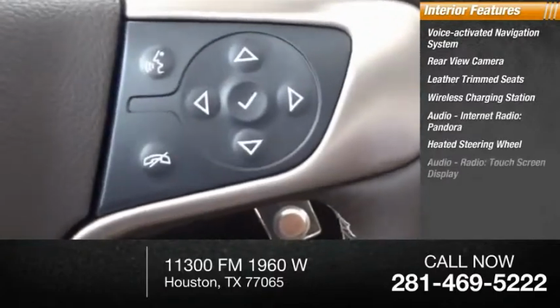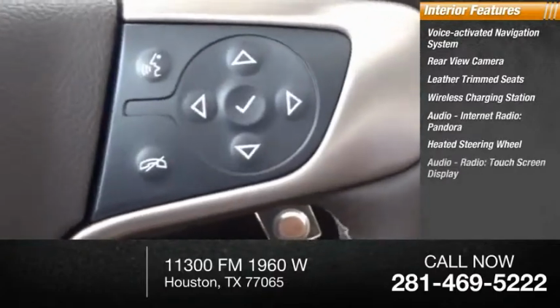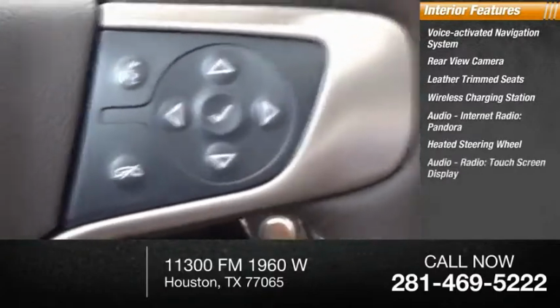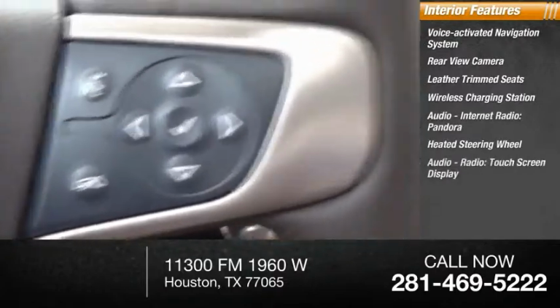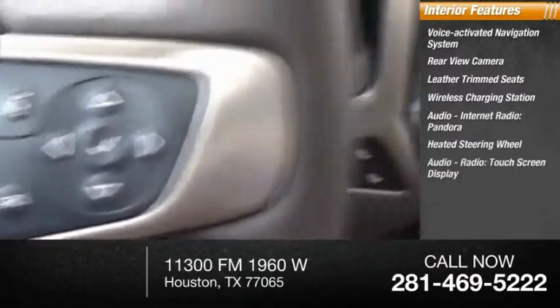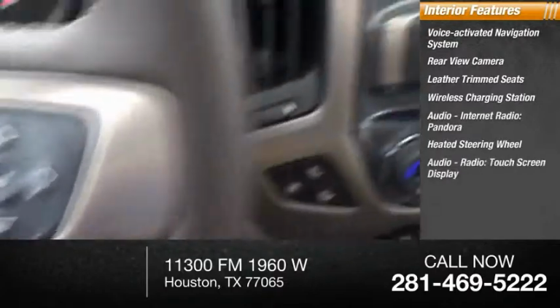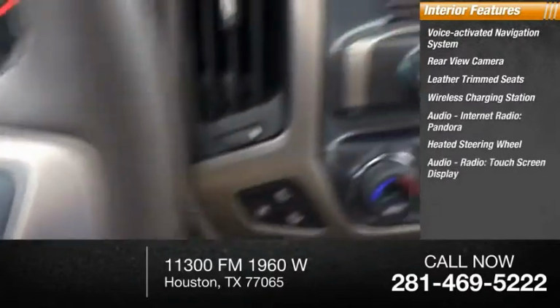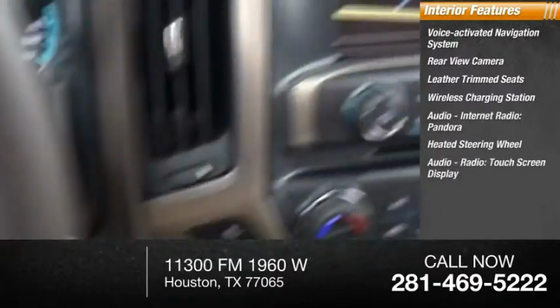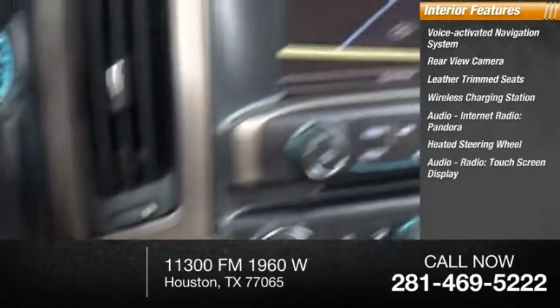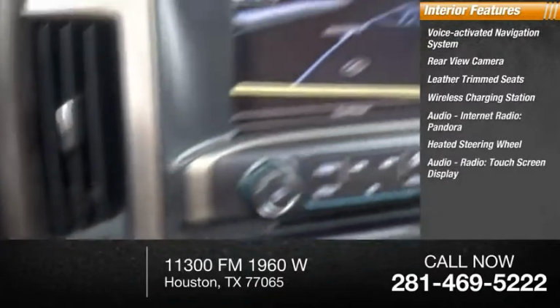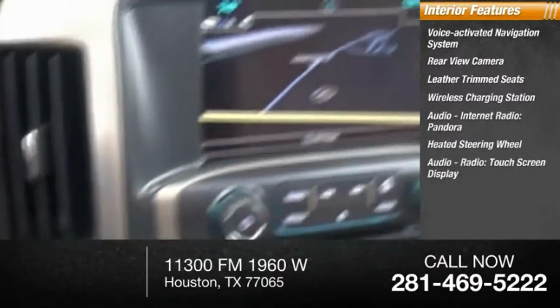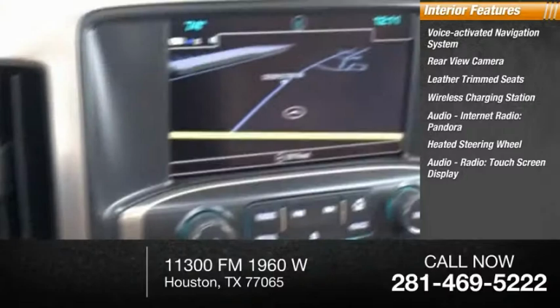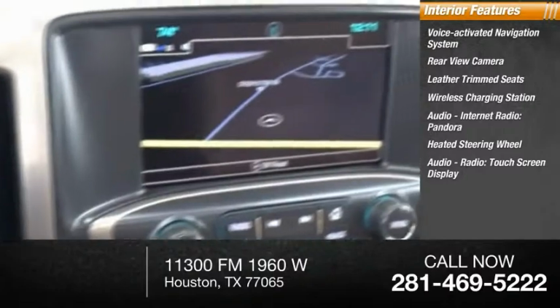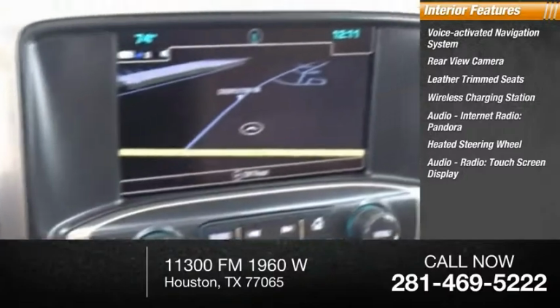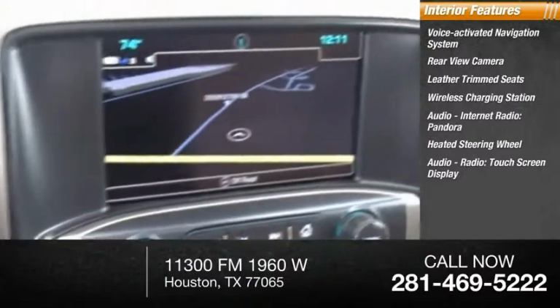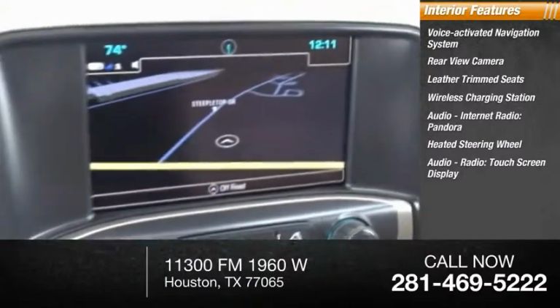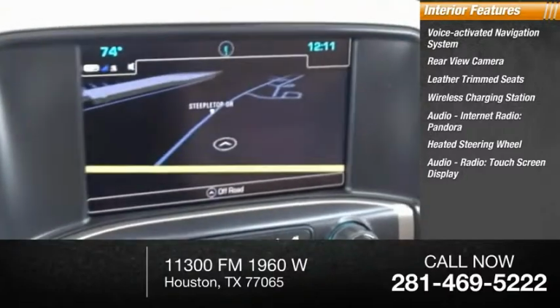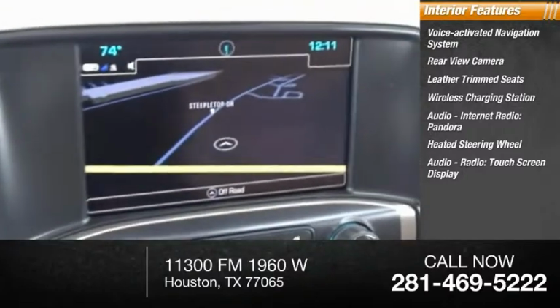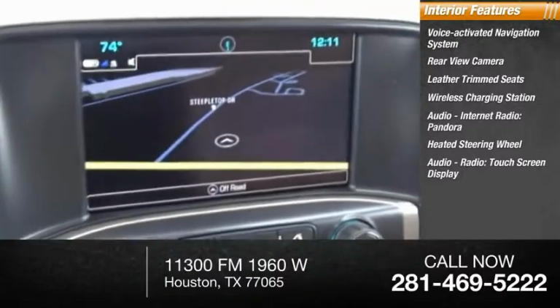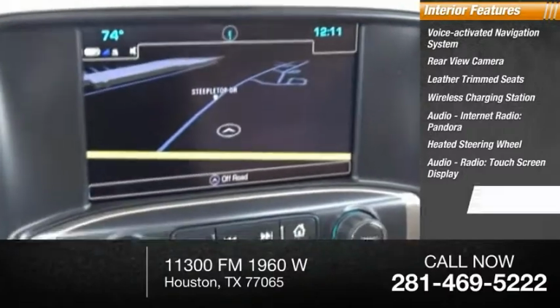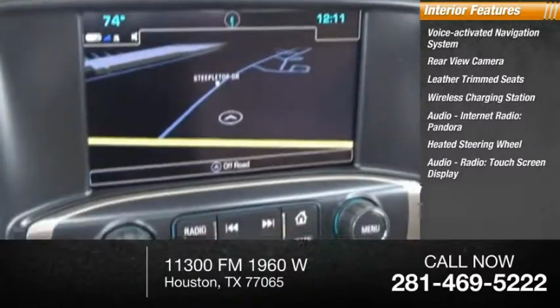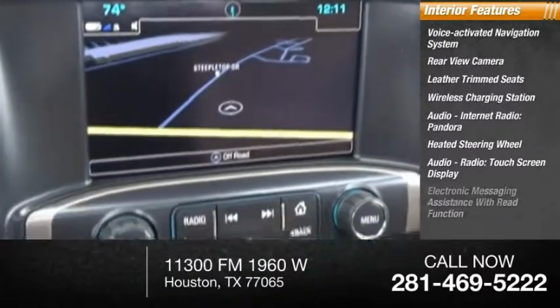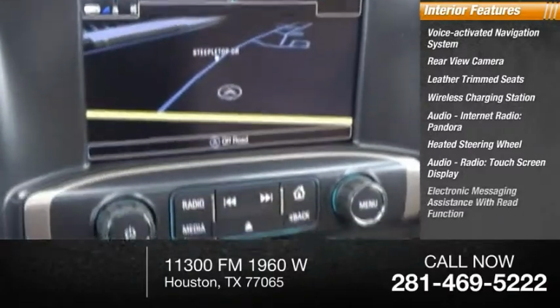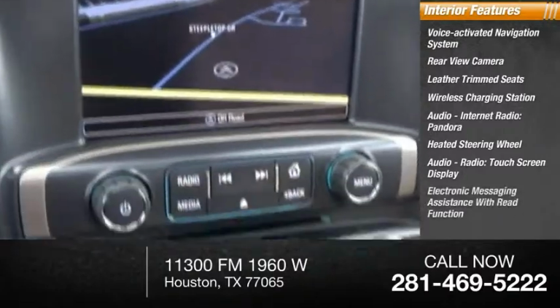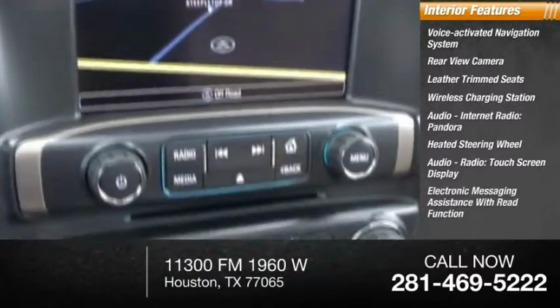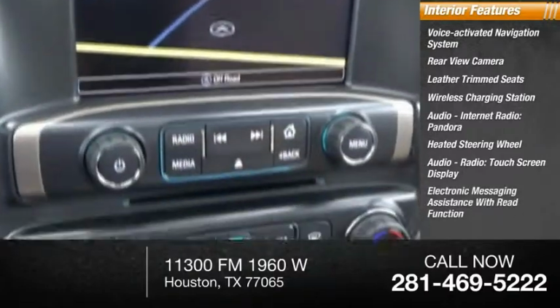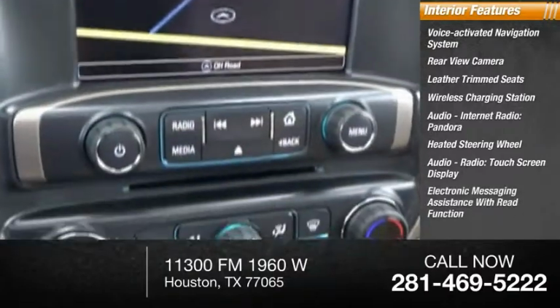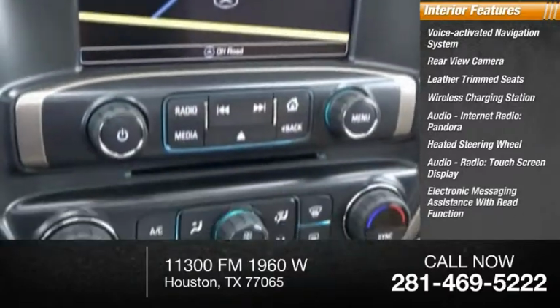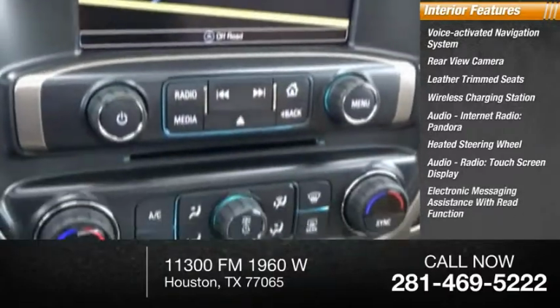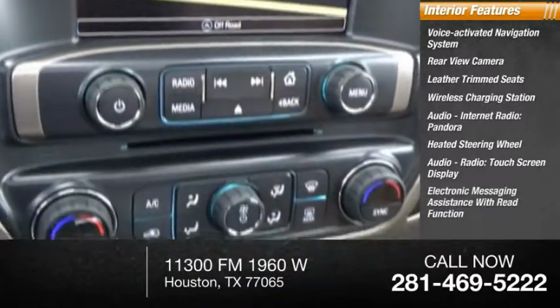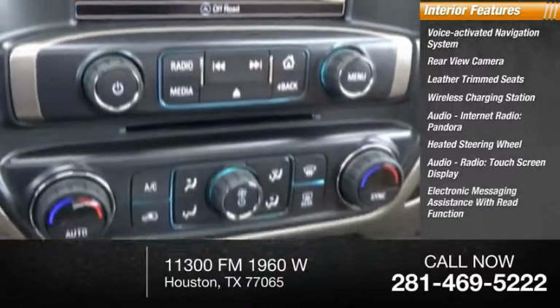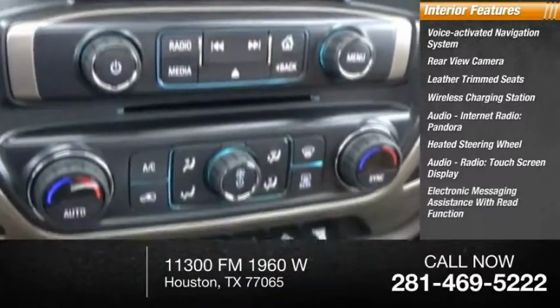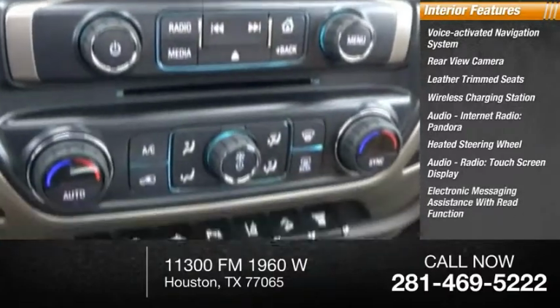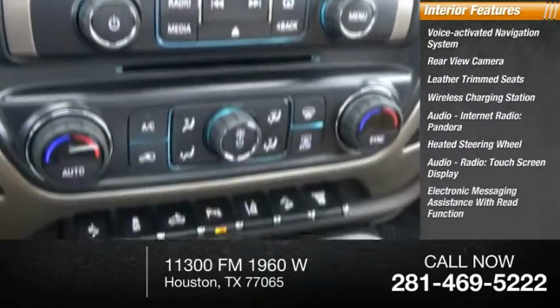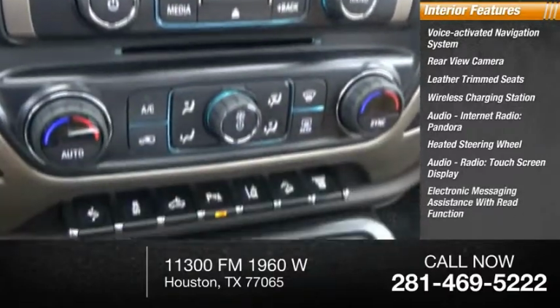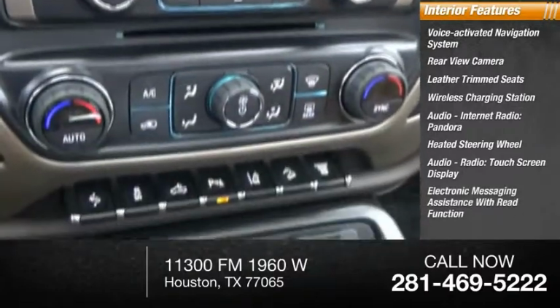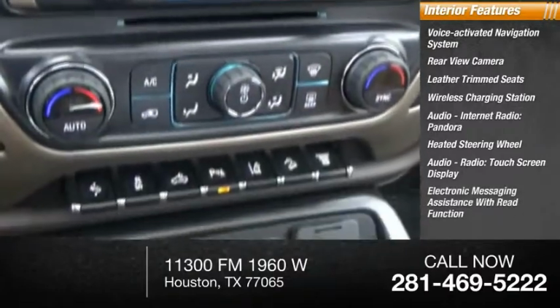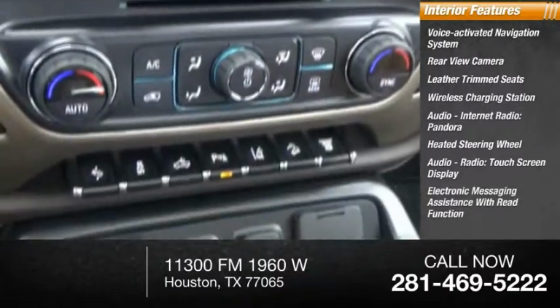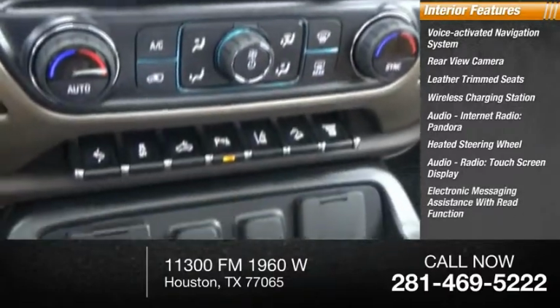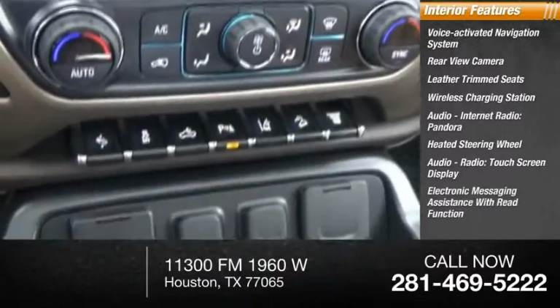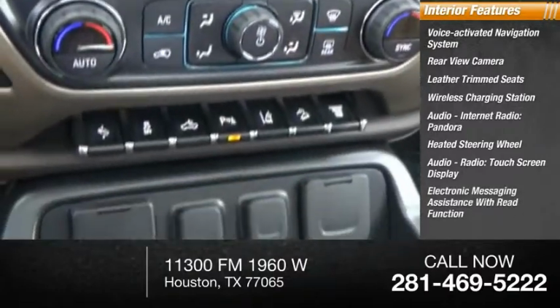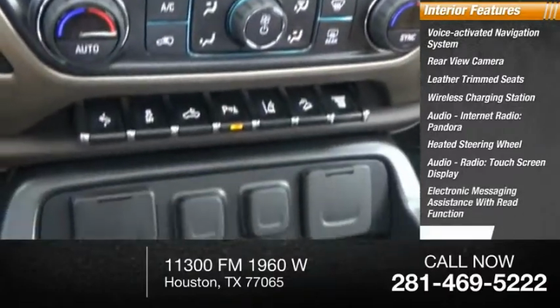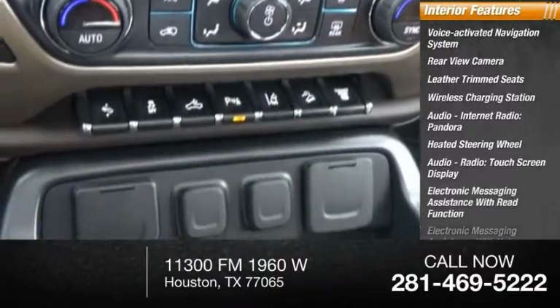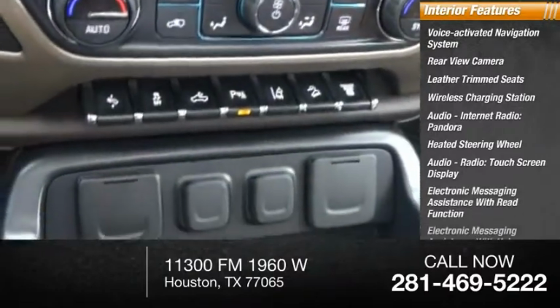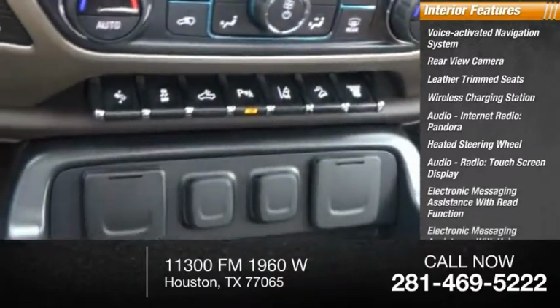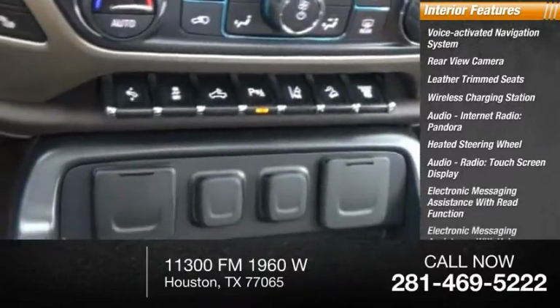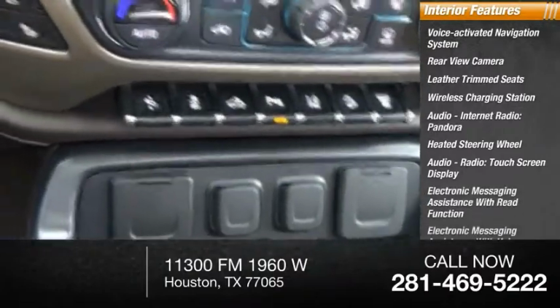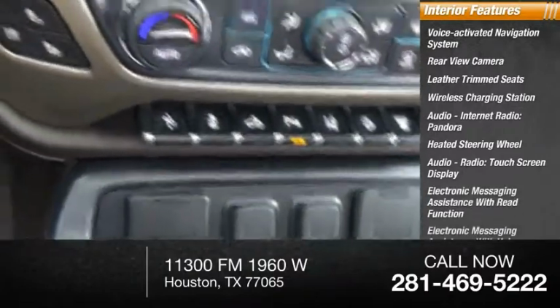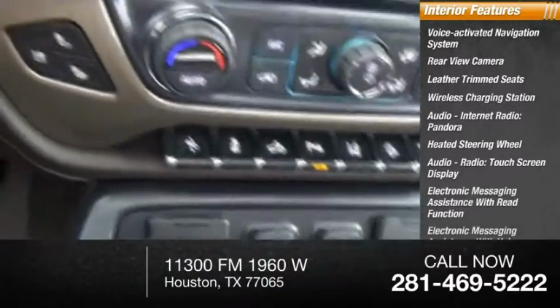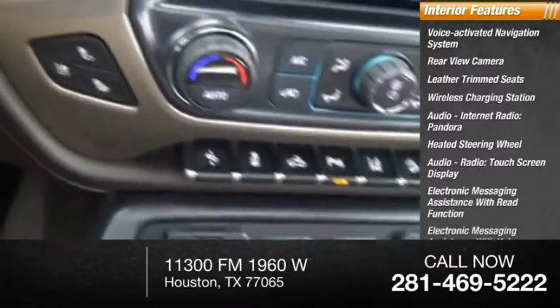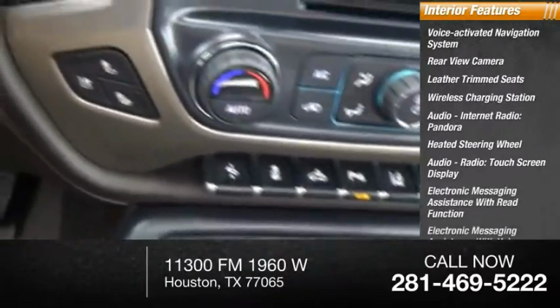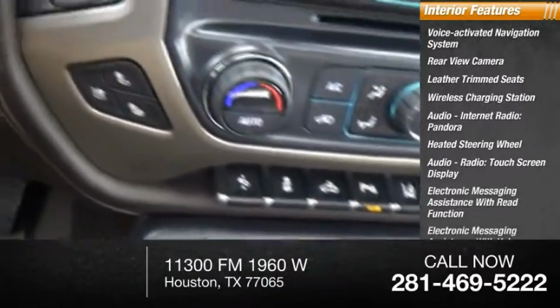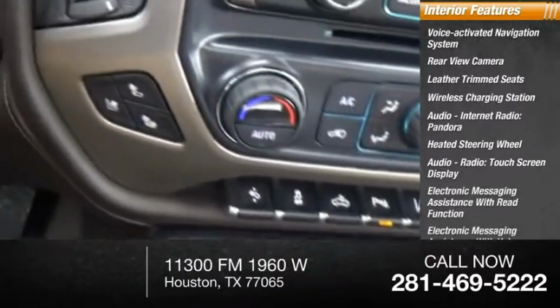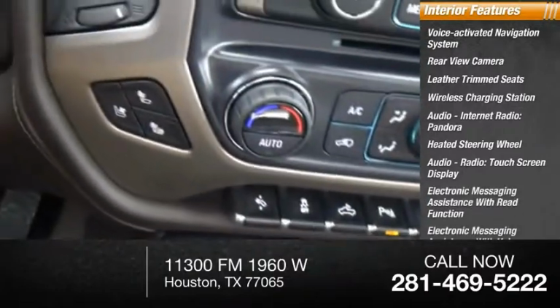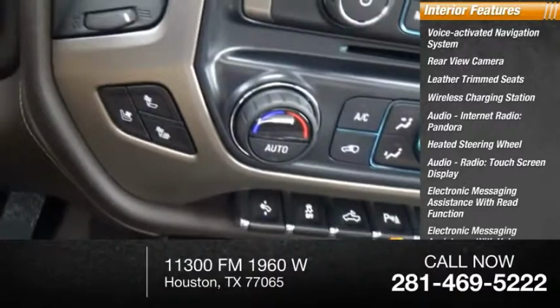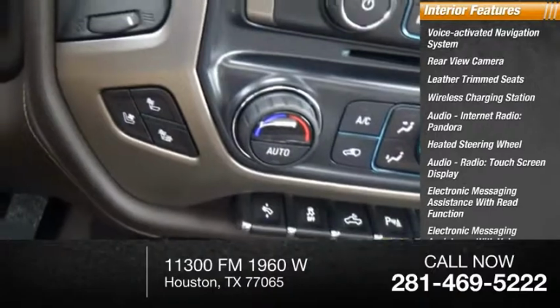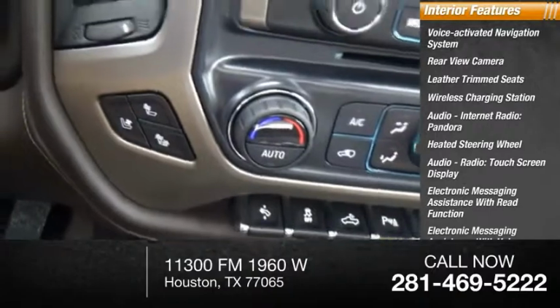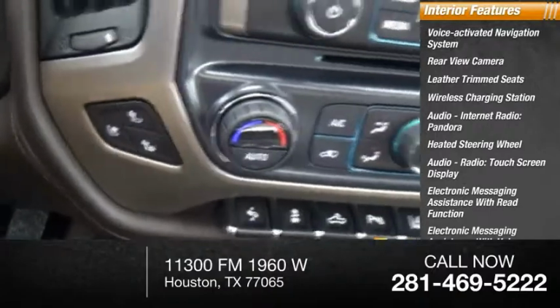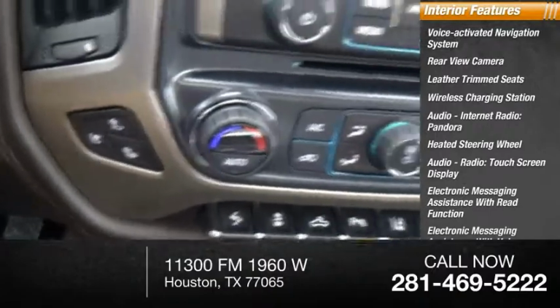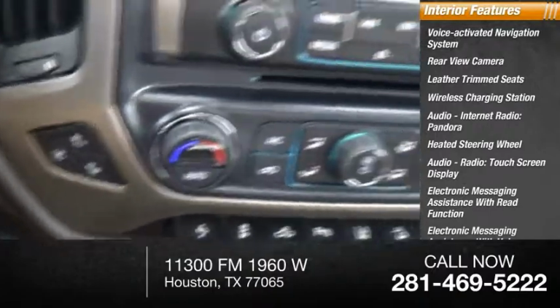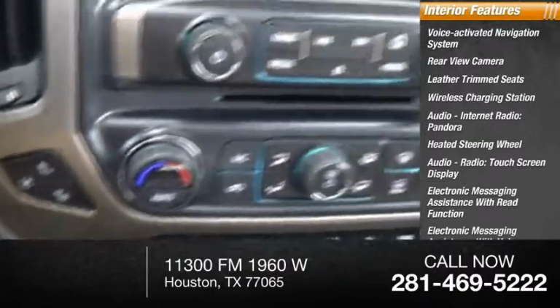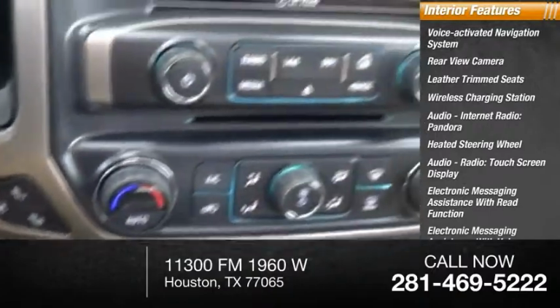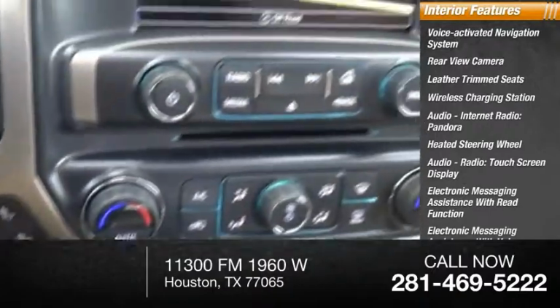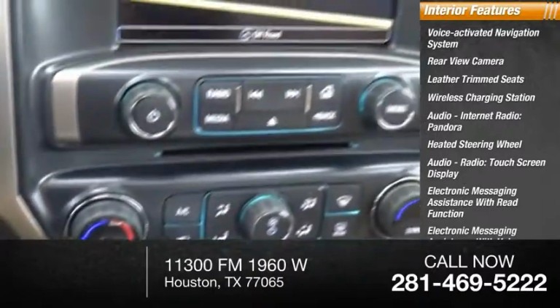Audio radio, touchscreen display, electronic messaging assistance with read function, and electronic messaging assistance with voice recognition.